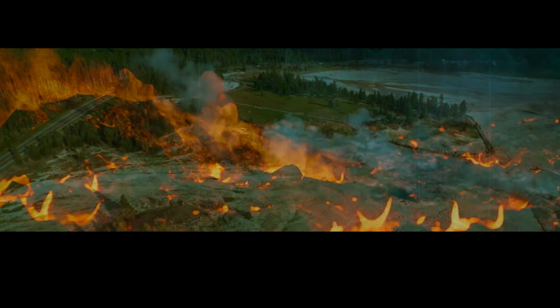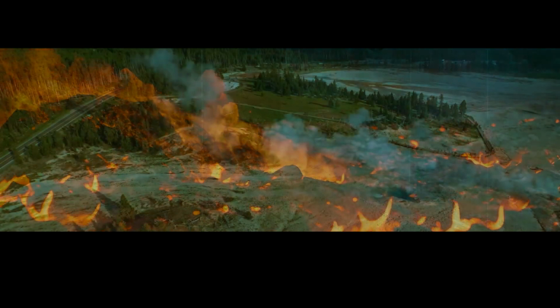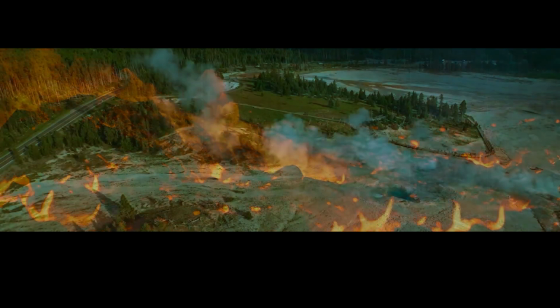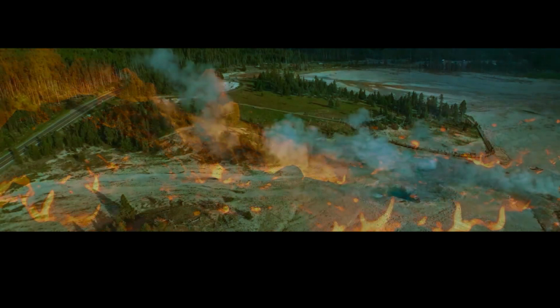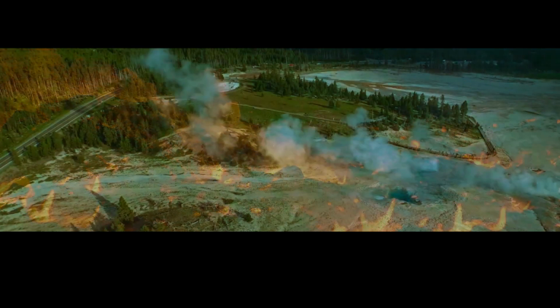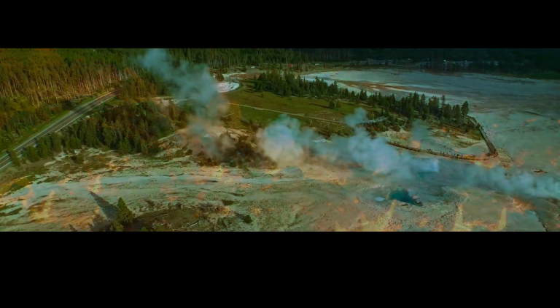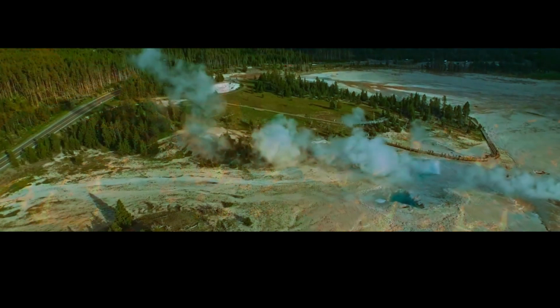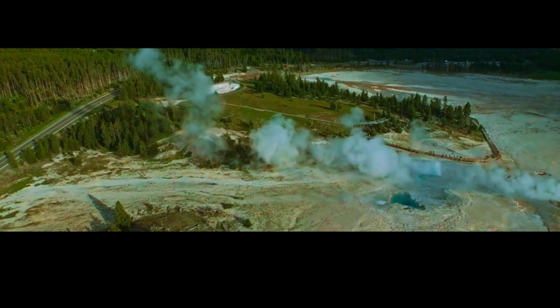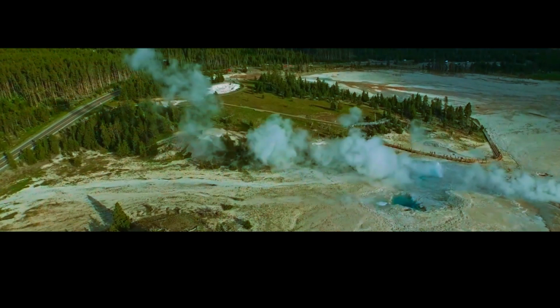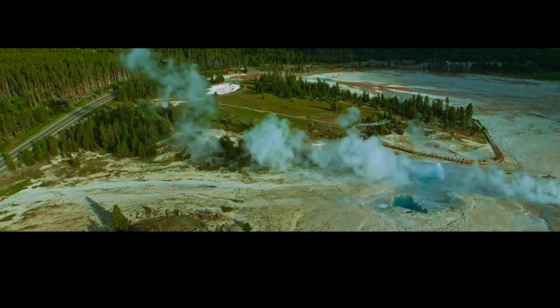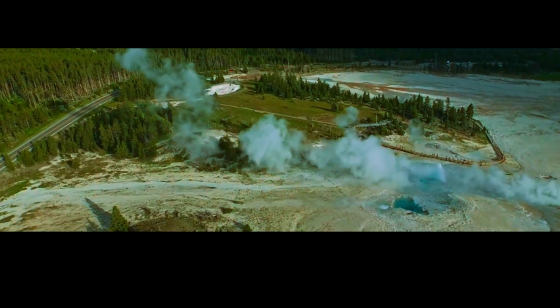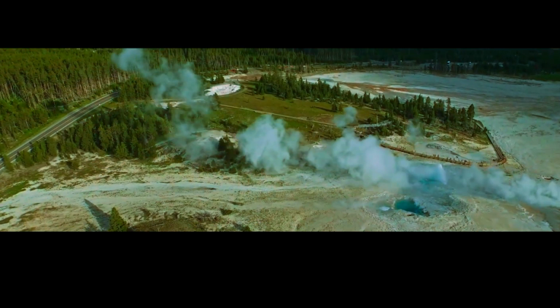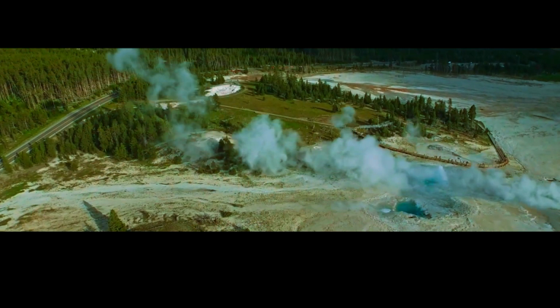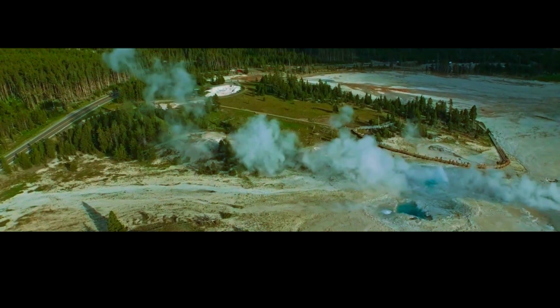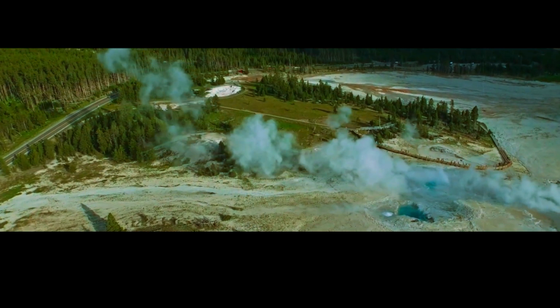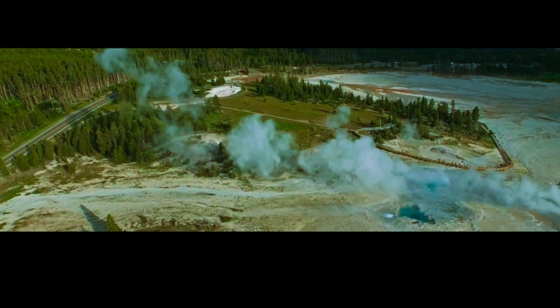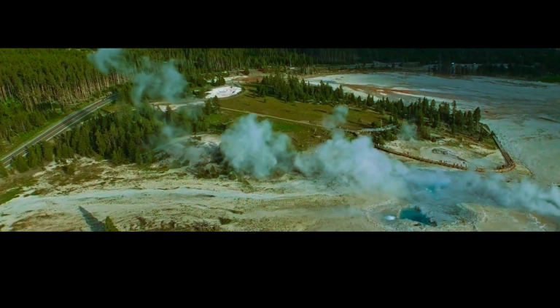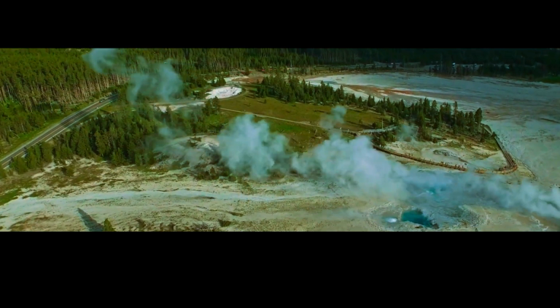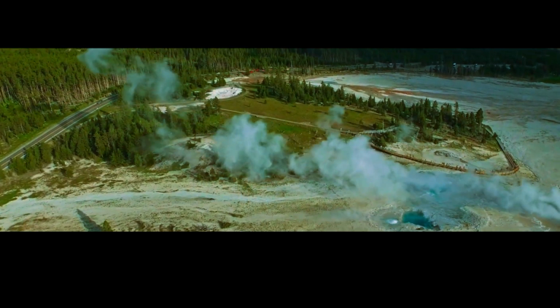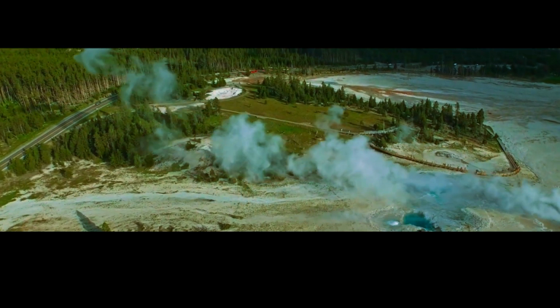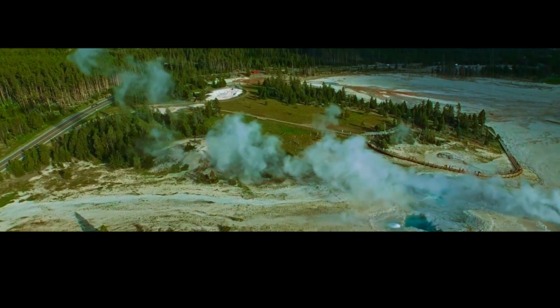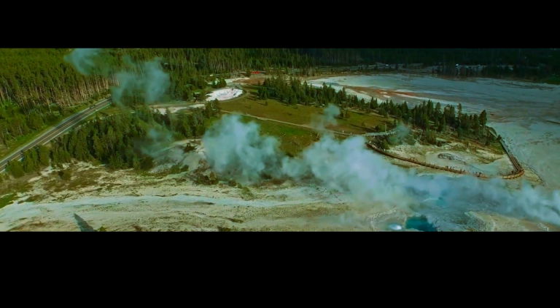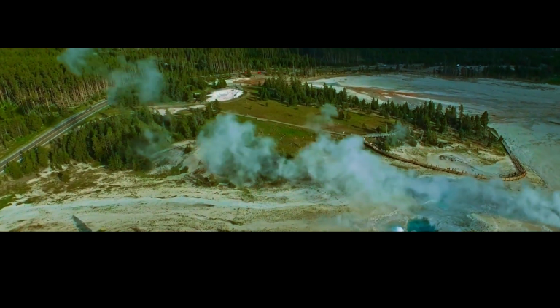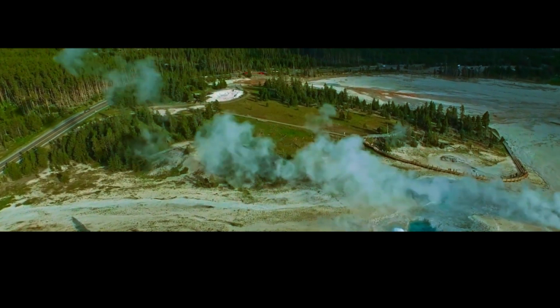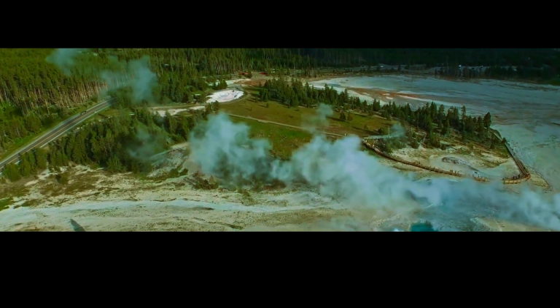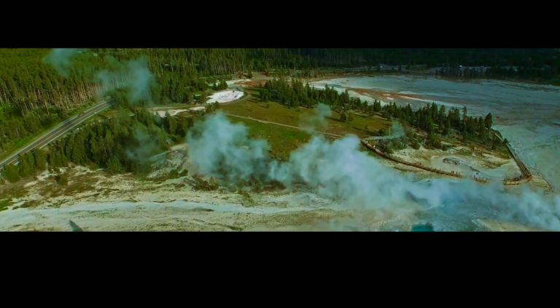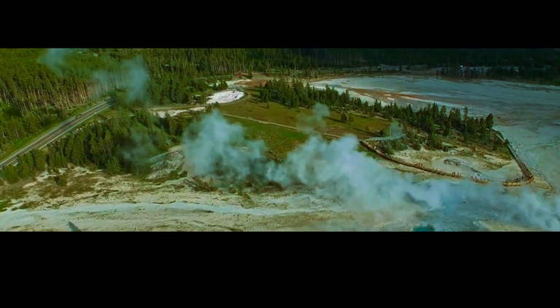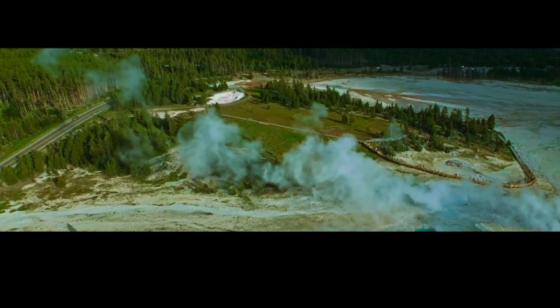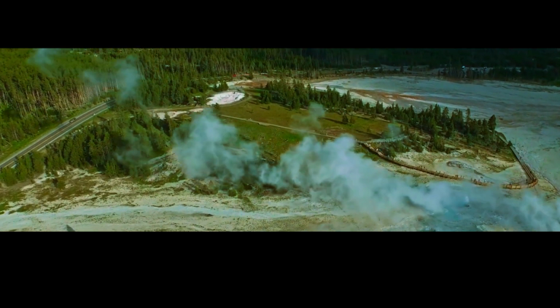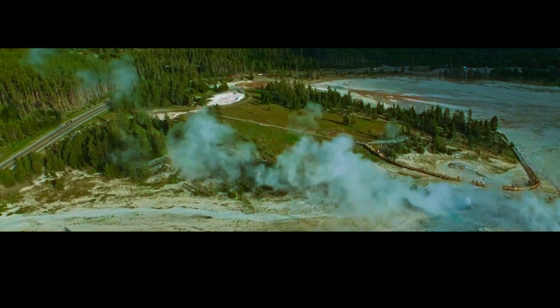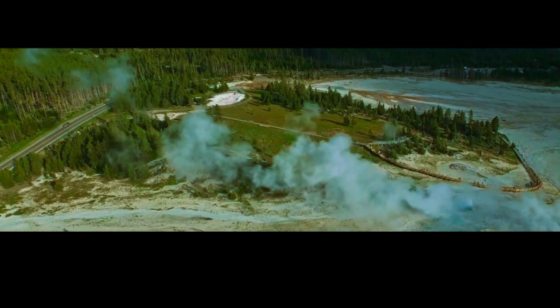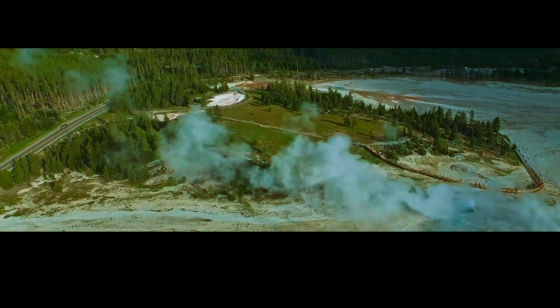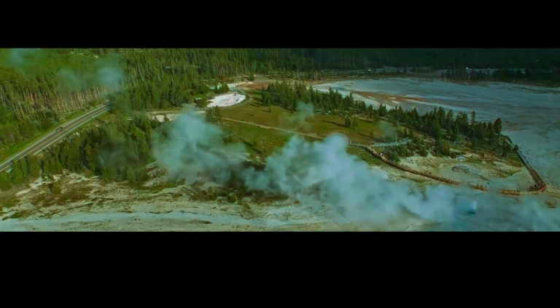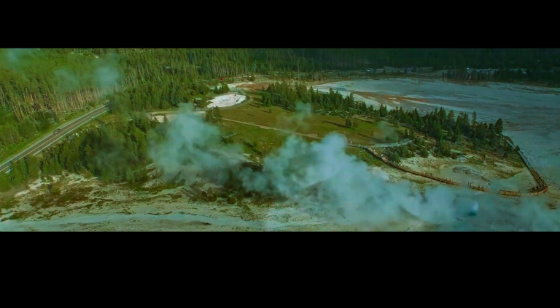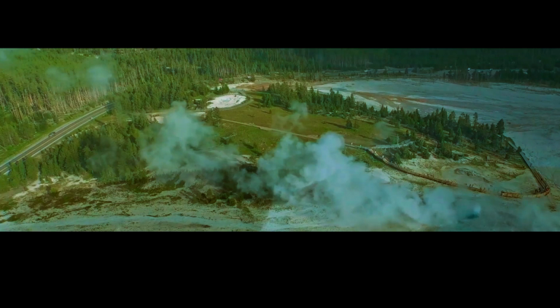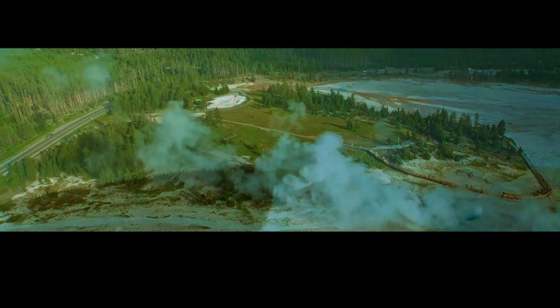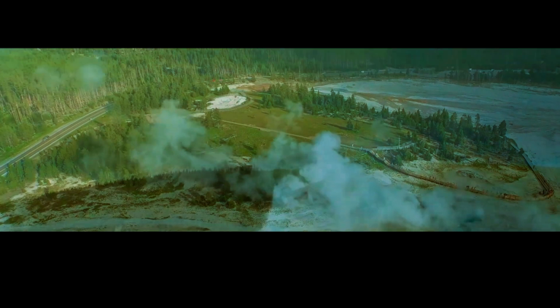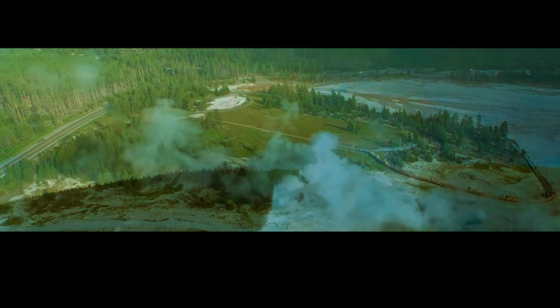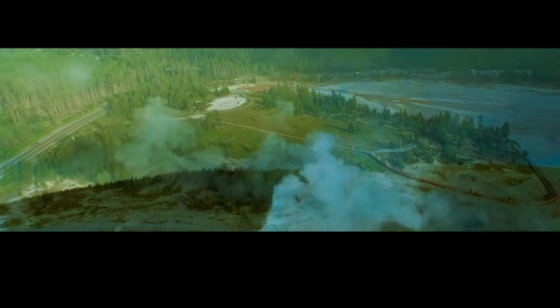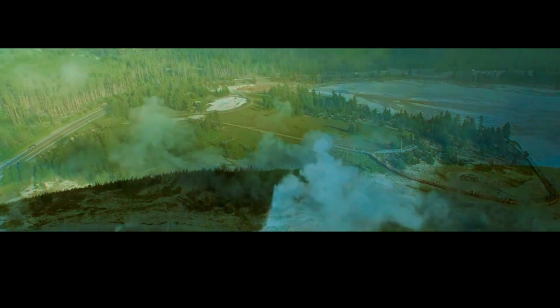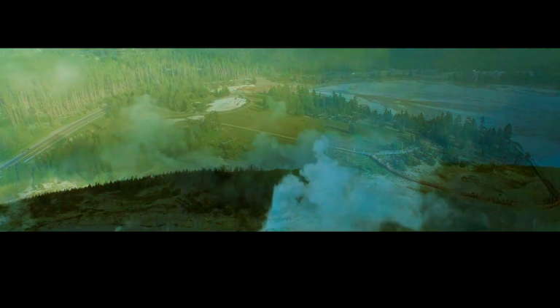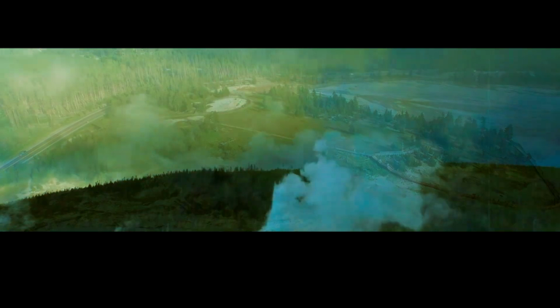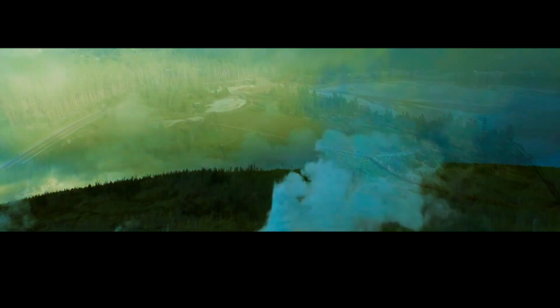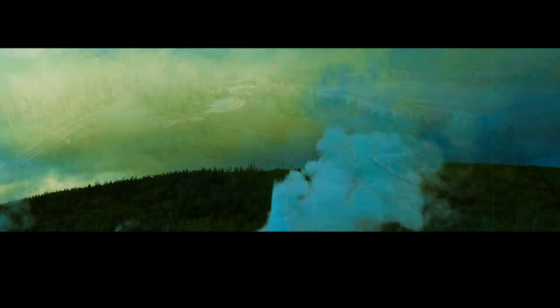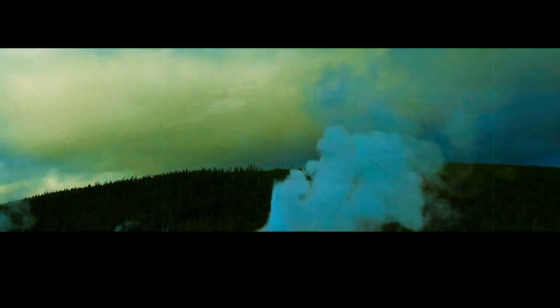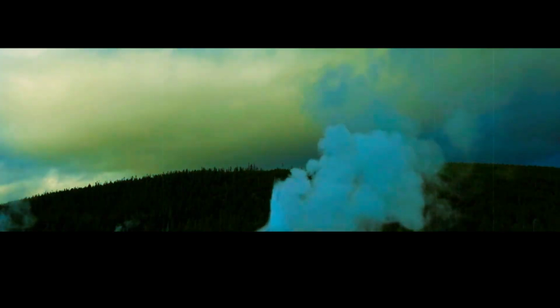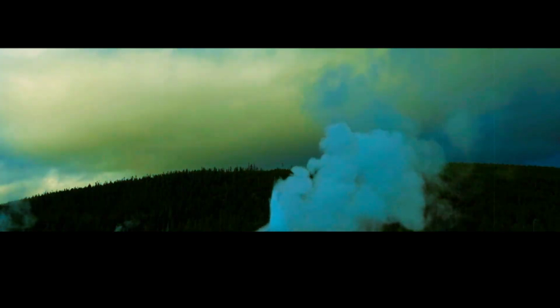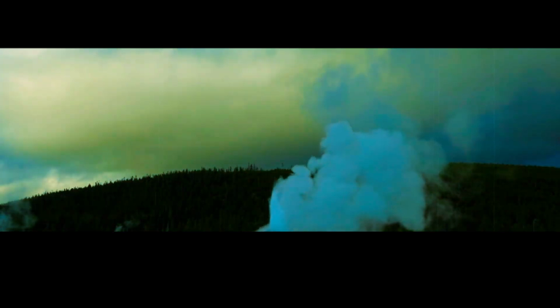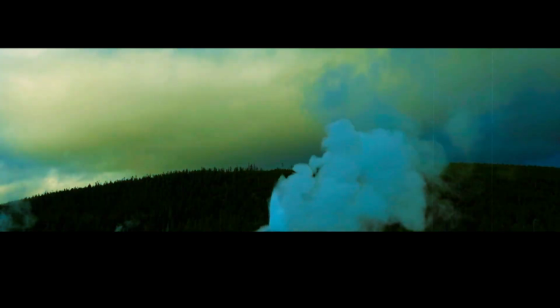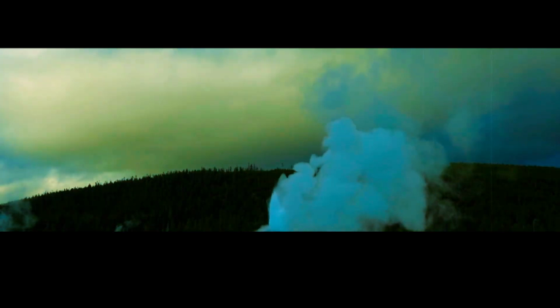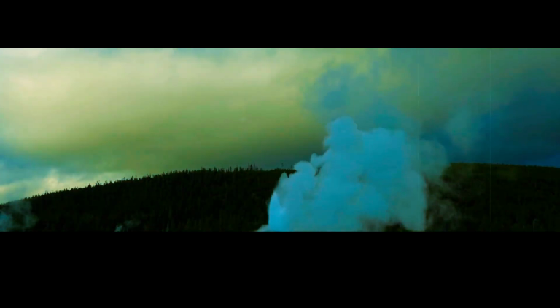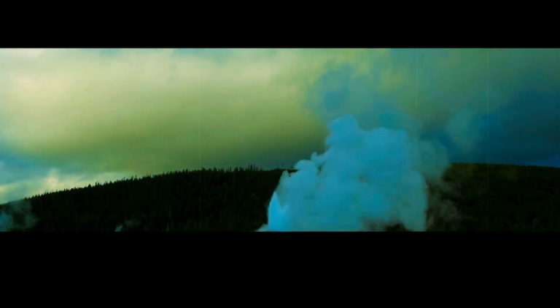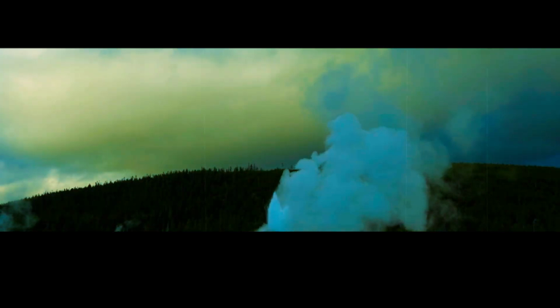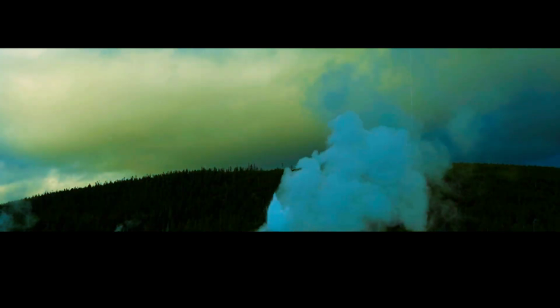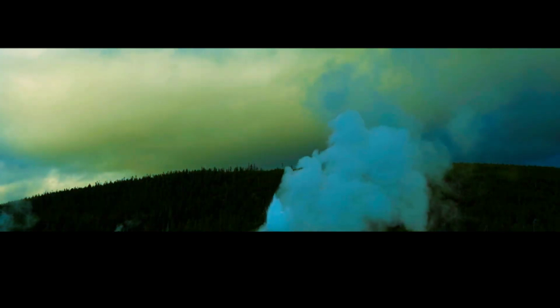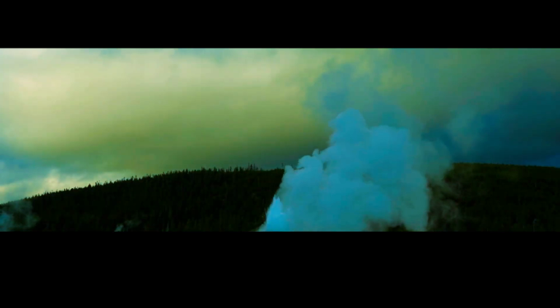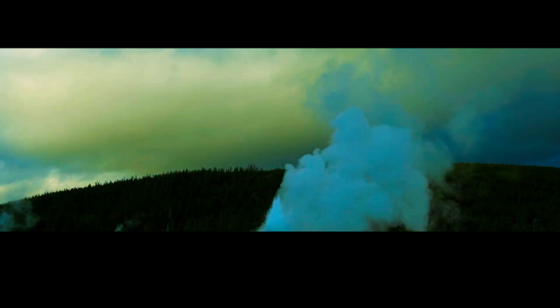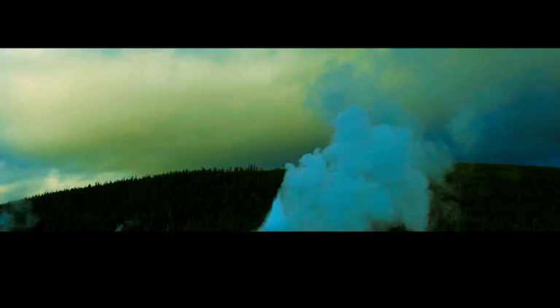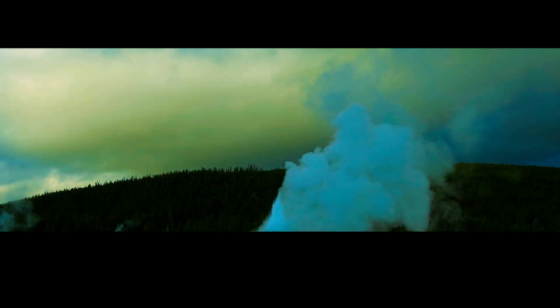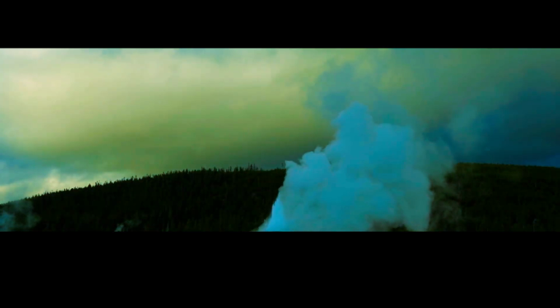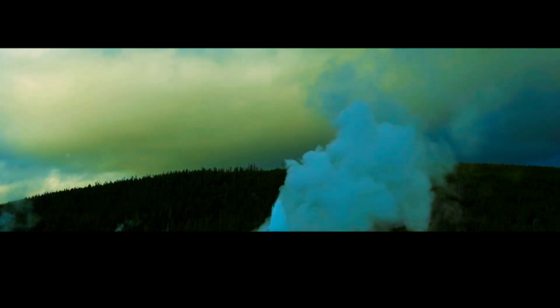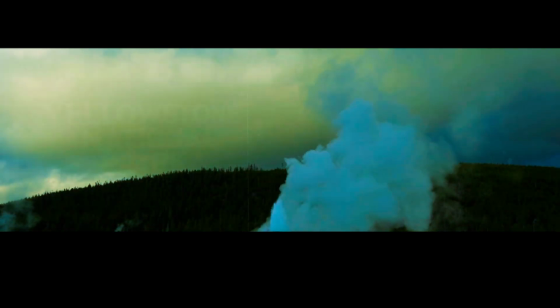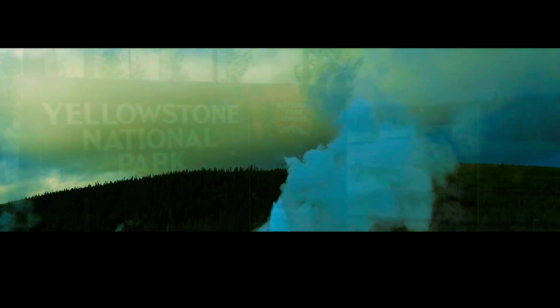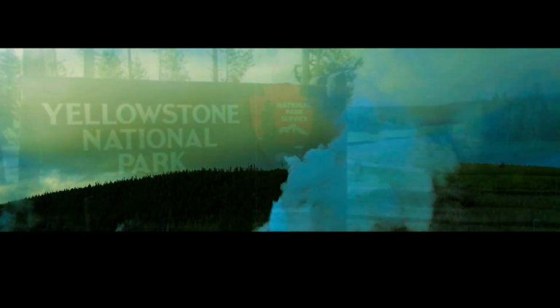Understanding Yellowstone's eruption history will not only teach us about the history of this magnificent place, but it will help us prepare for whatever comes next.